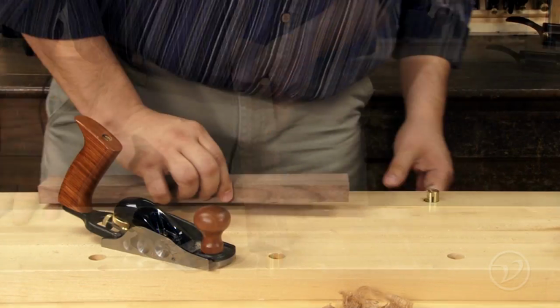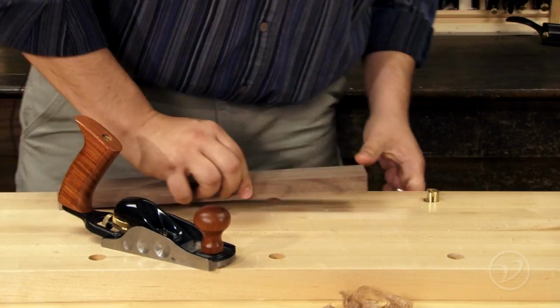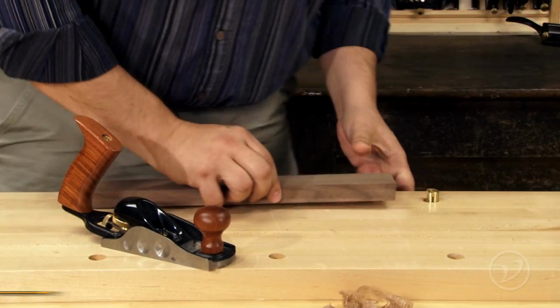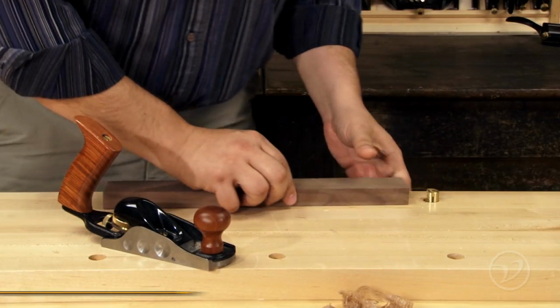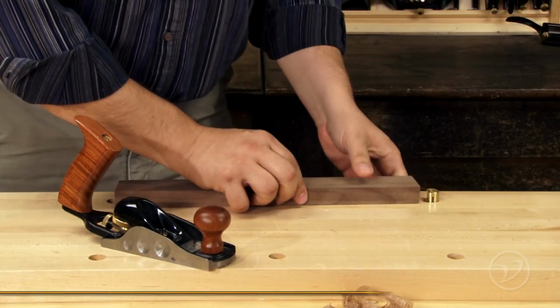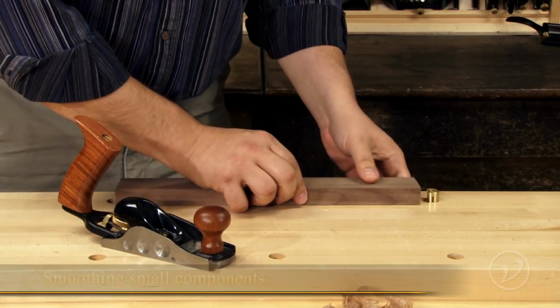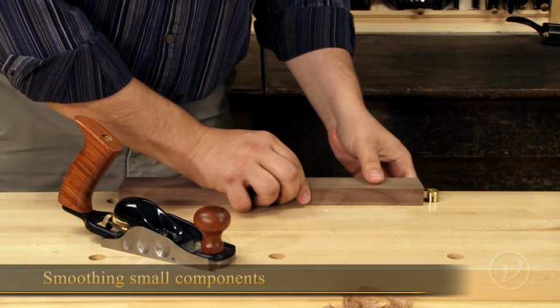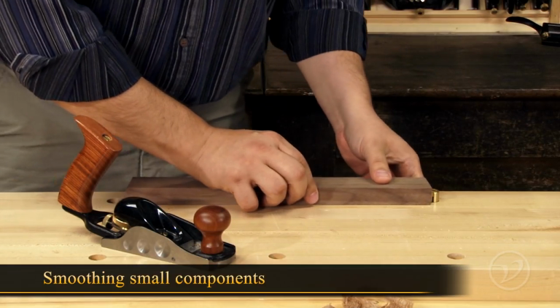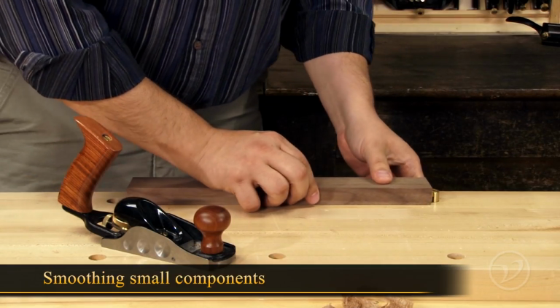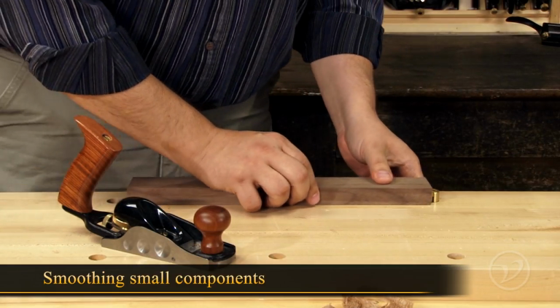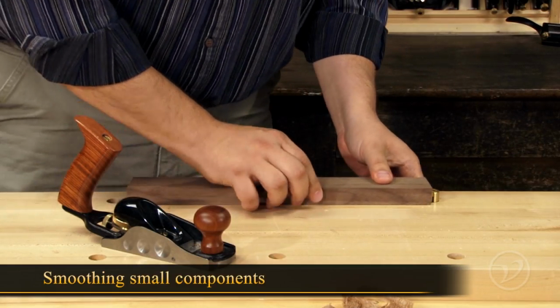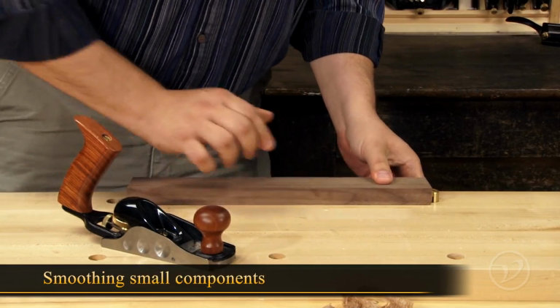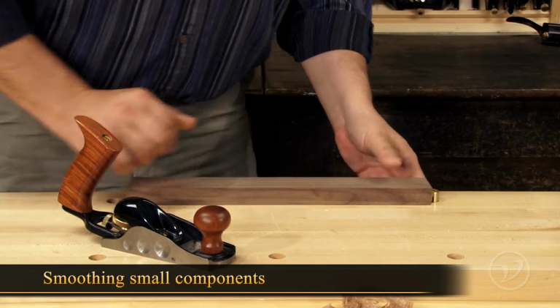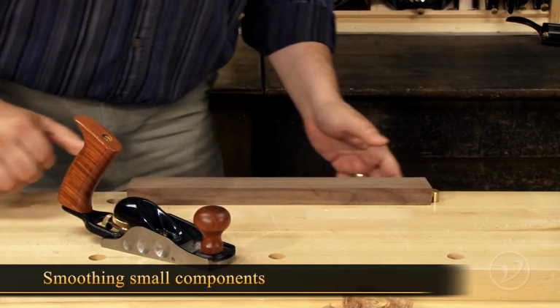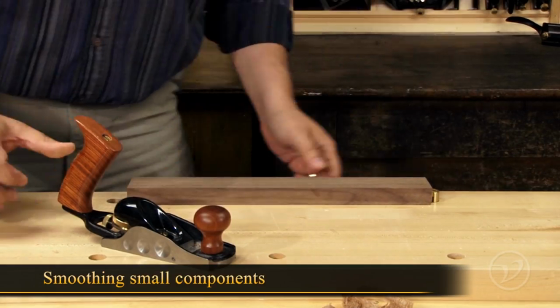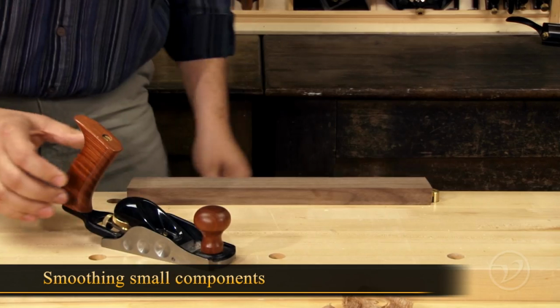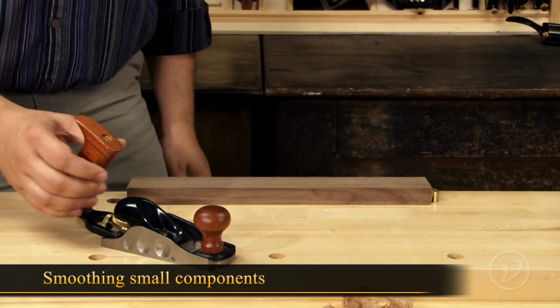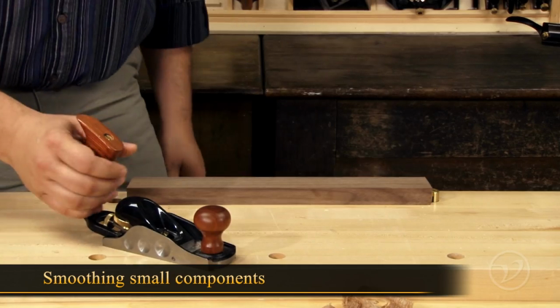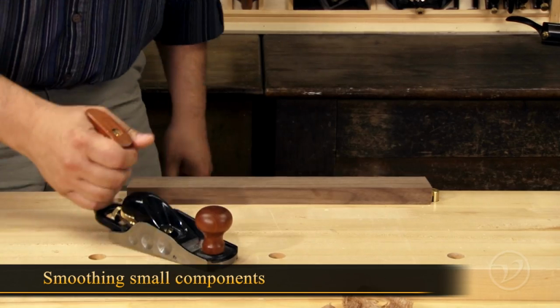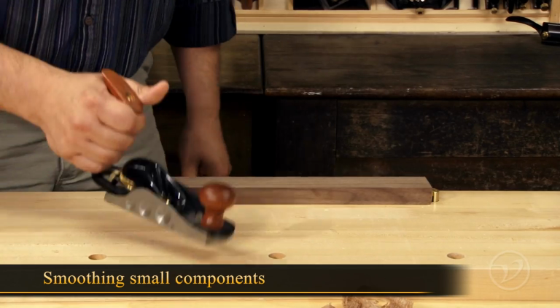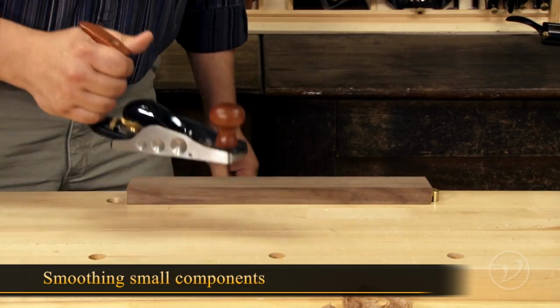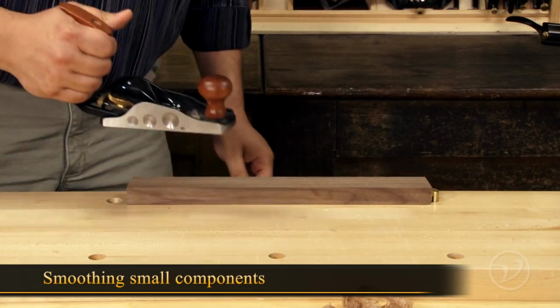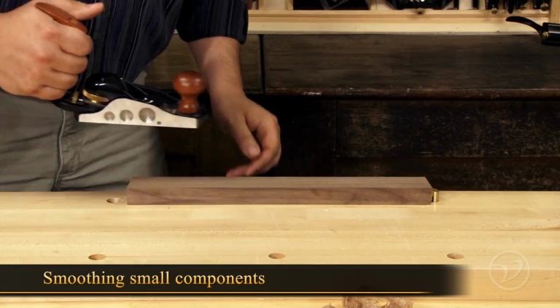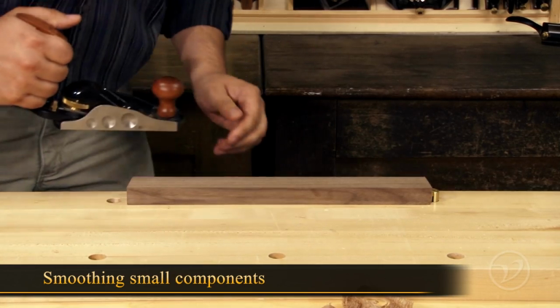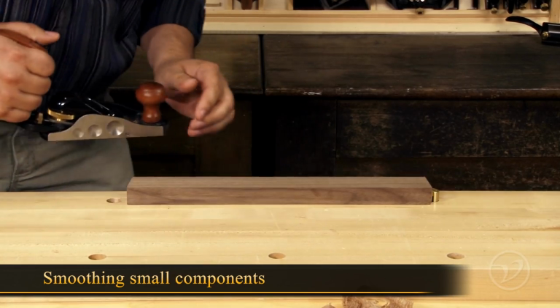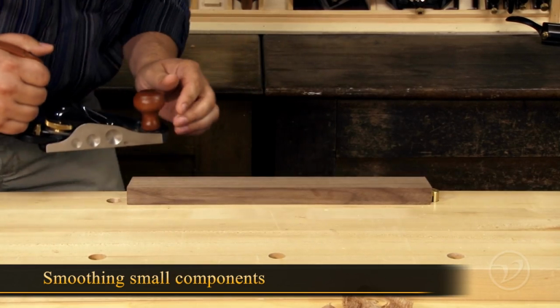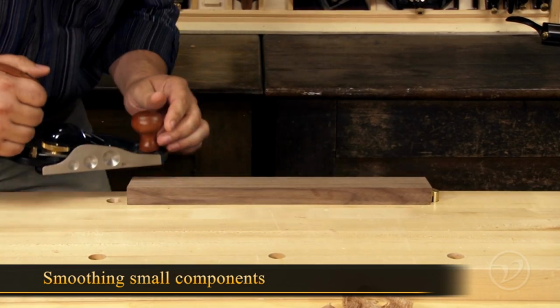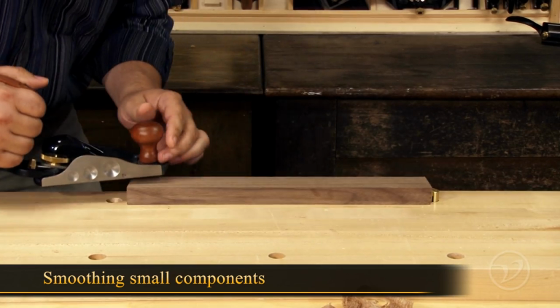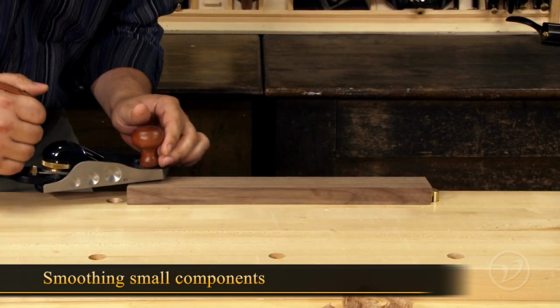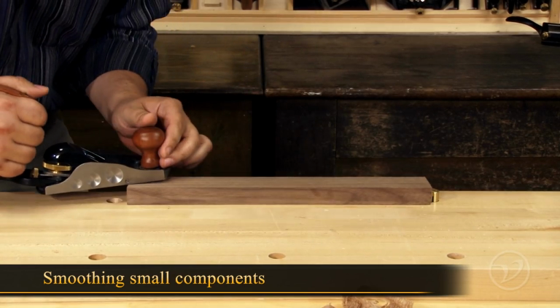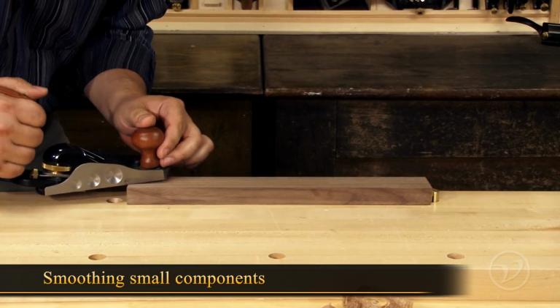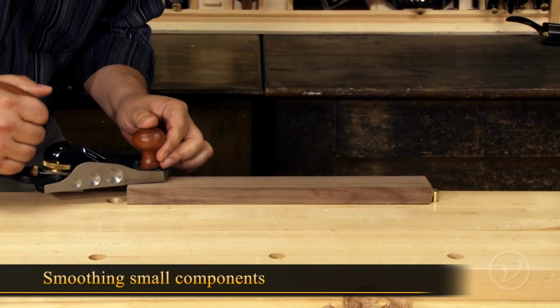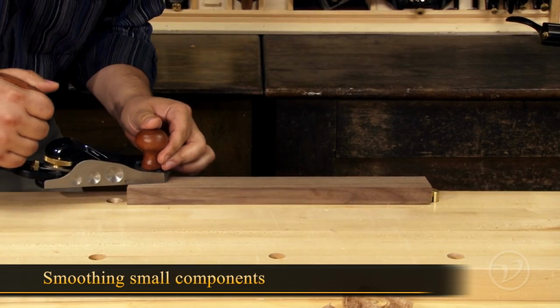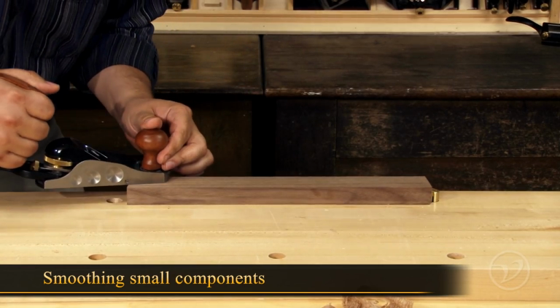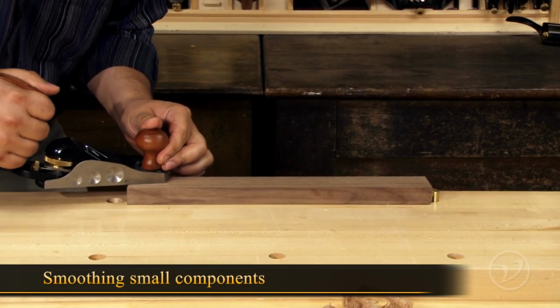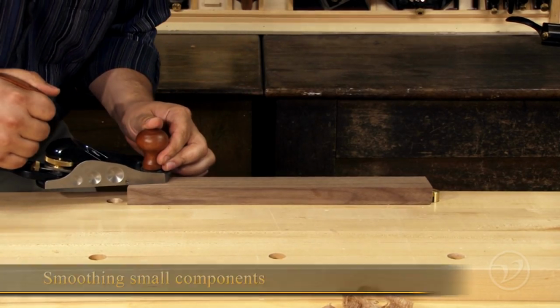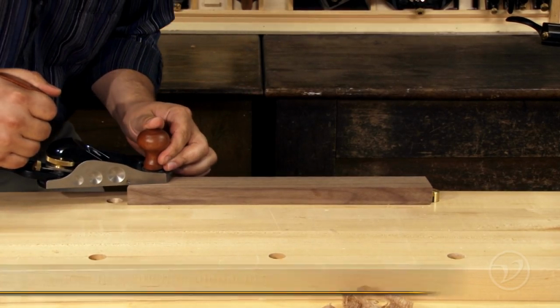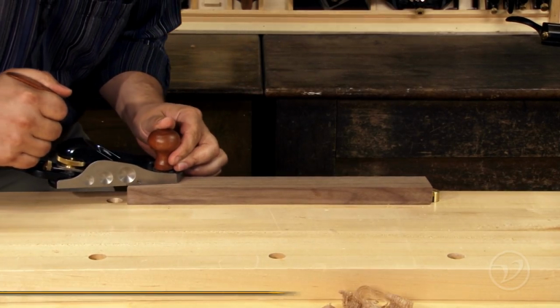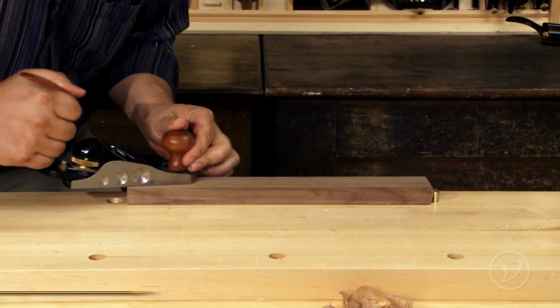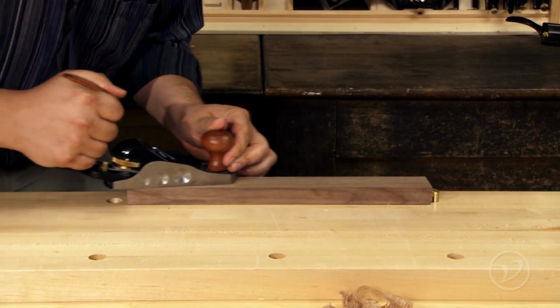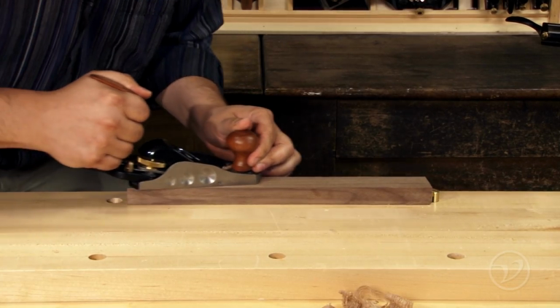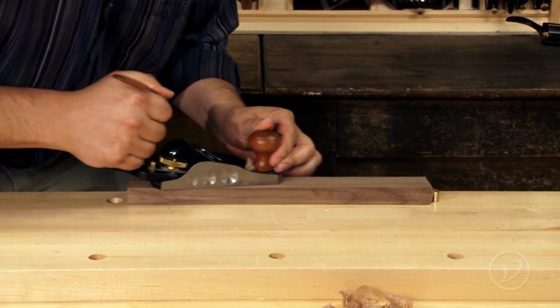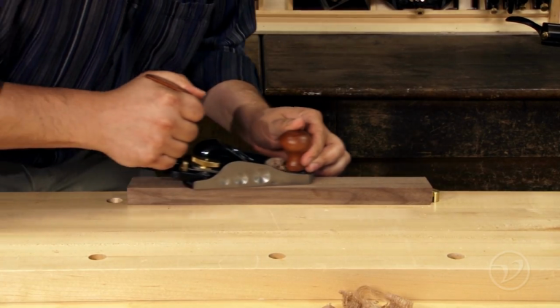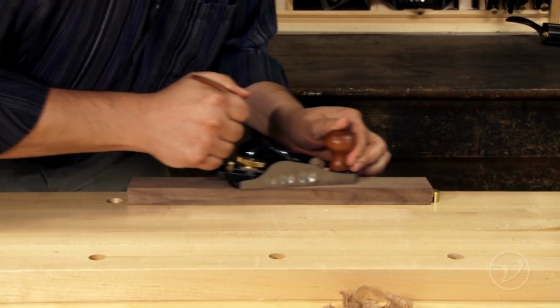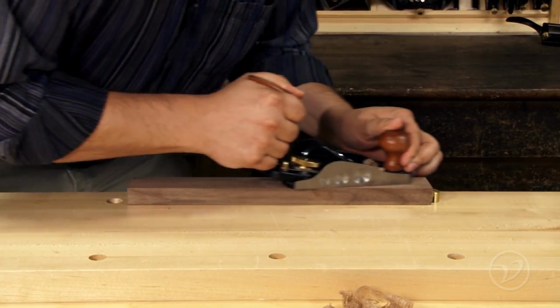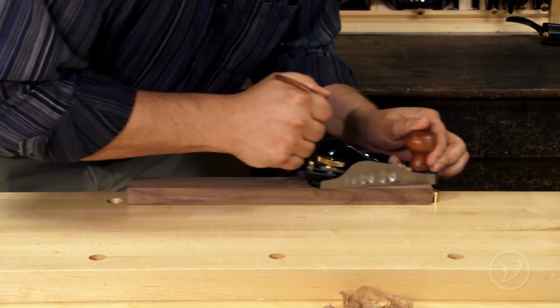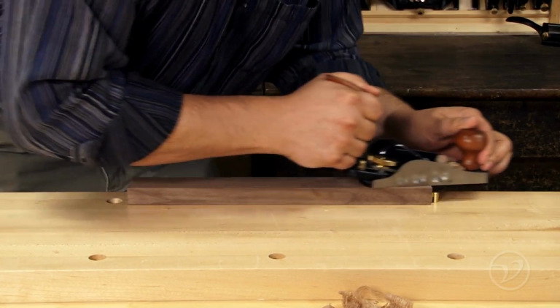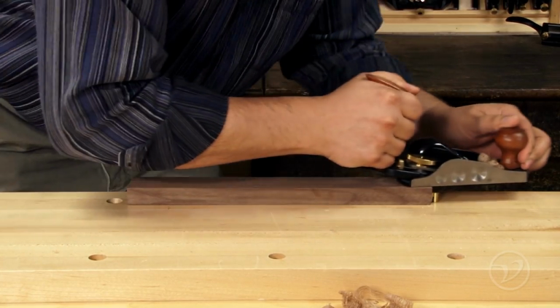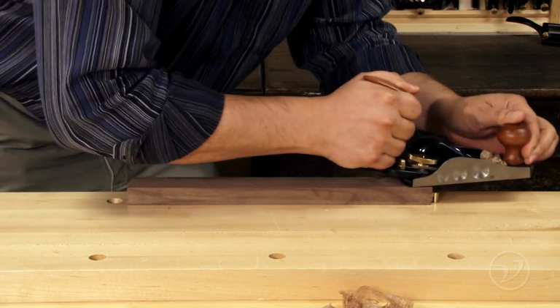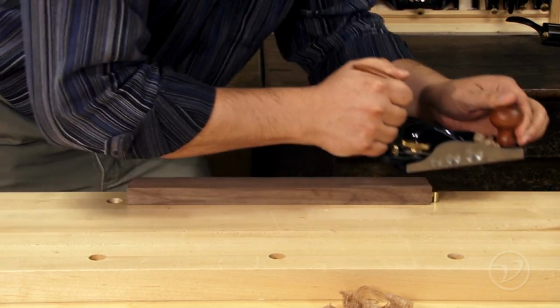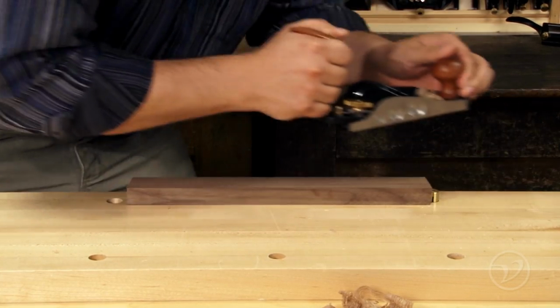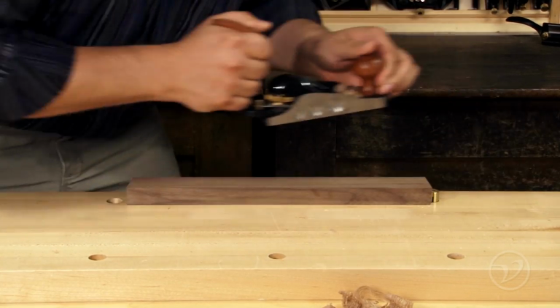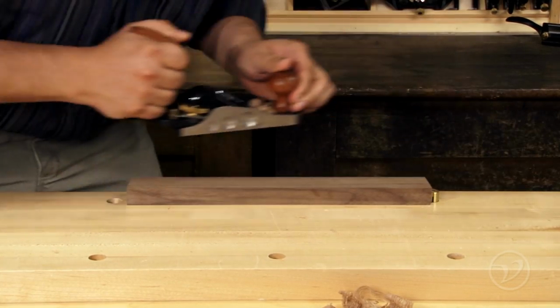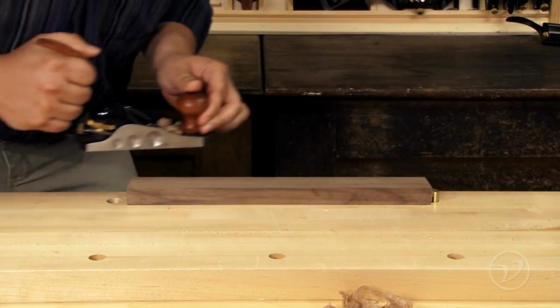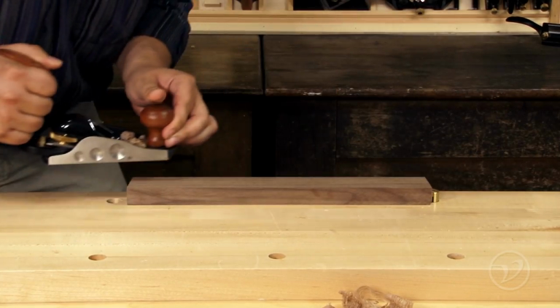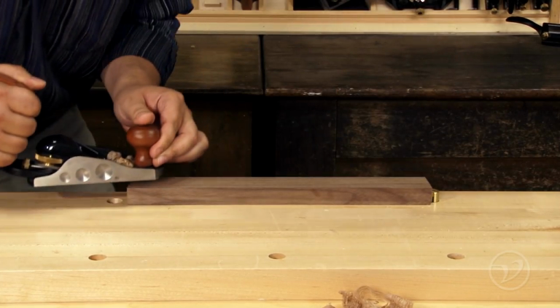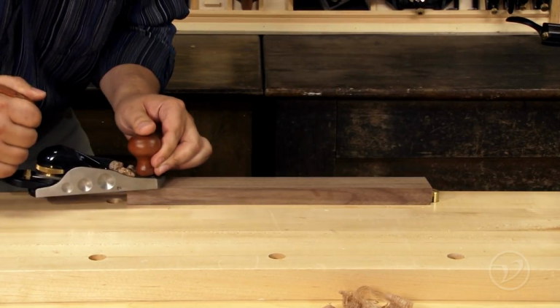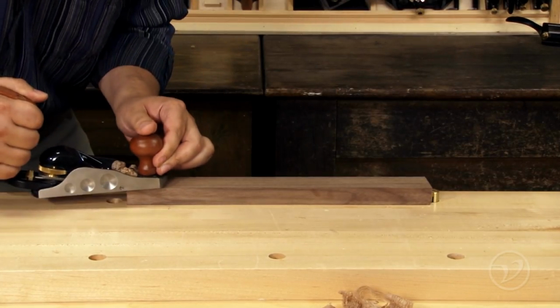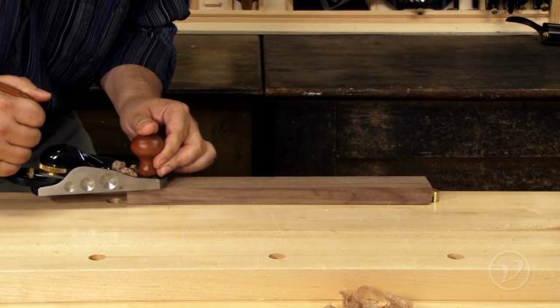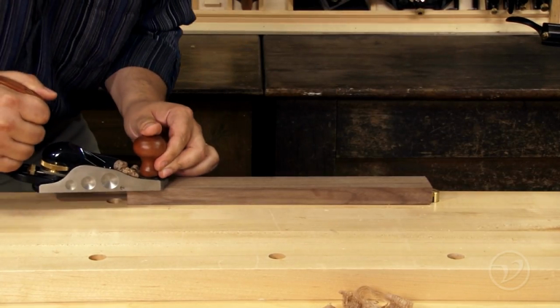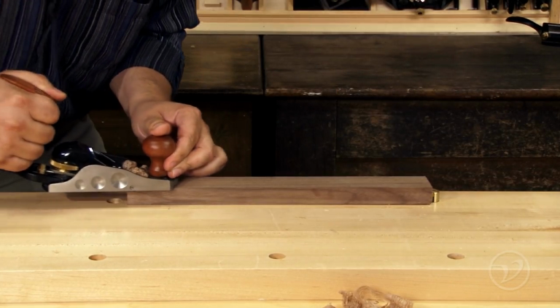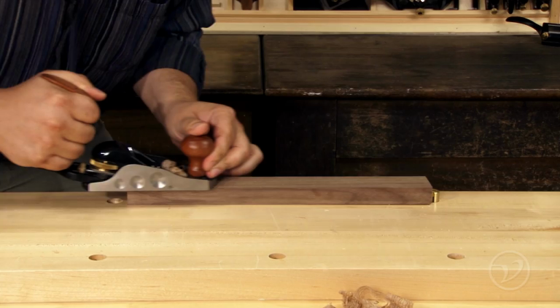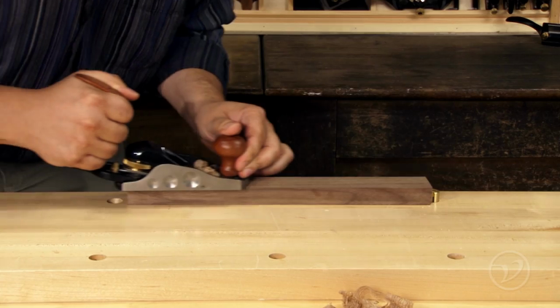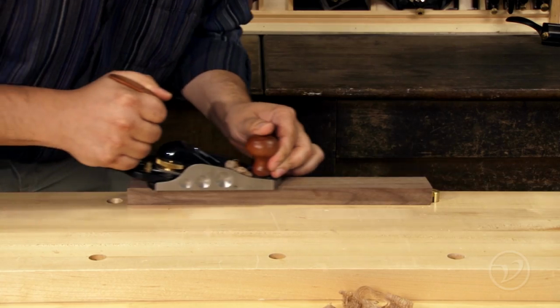A block plane can also be used for smoothing on small components, in this case using the optional tote and knob for the low angle block.